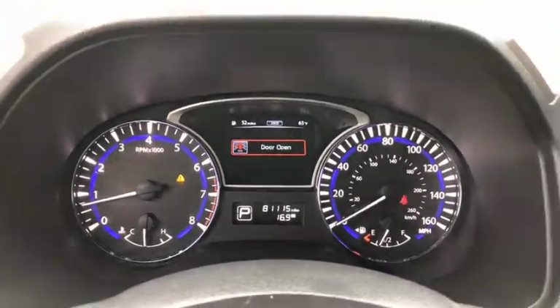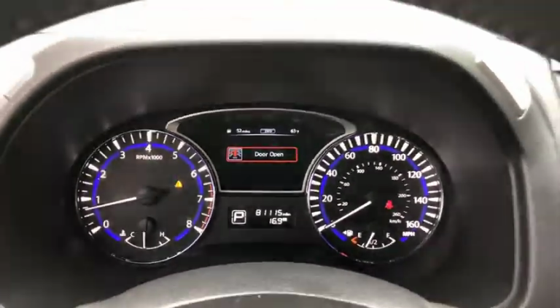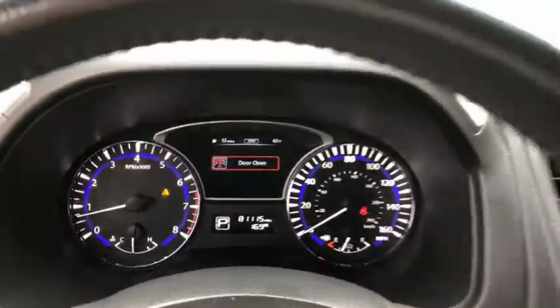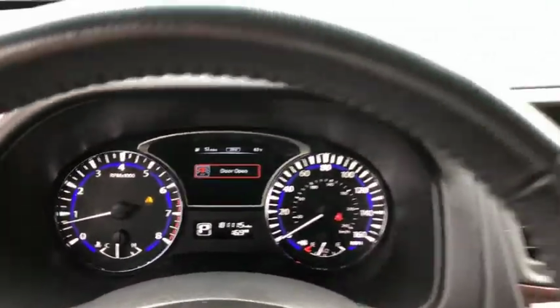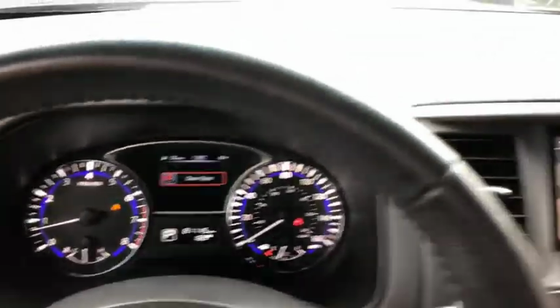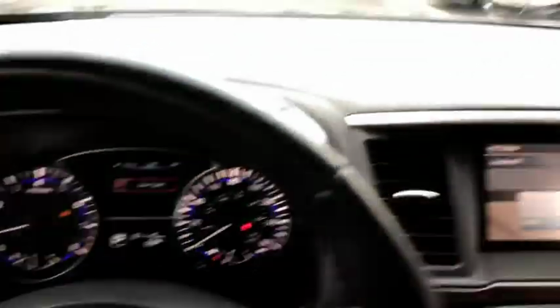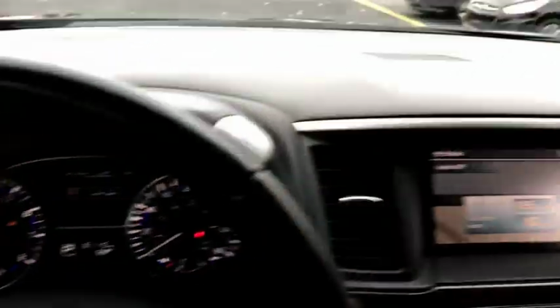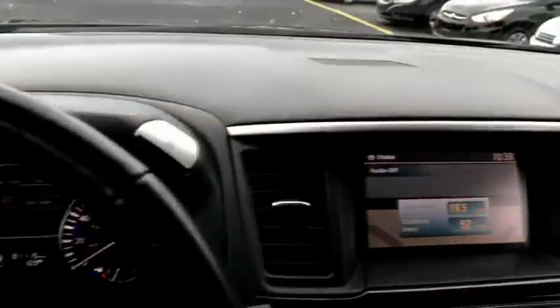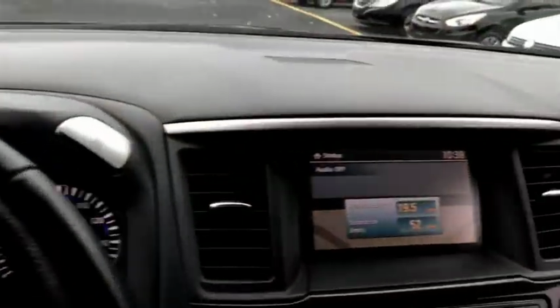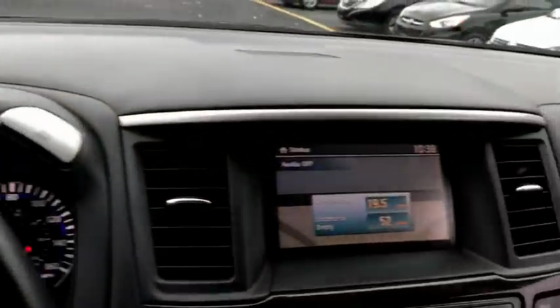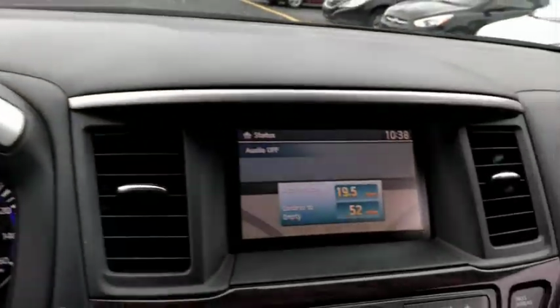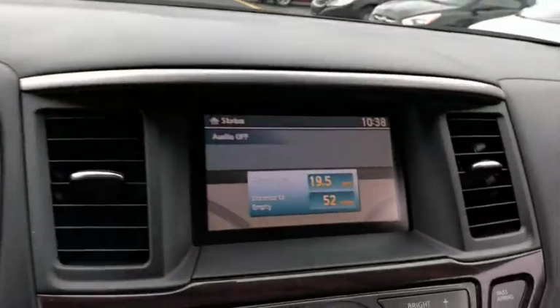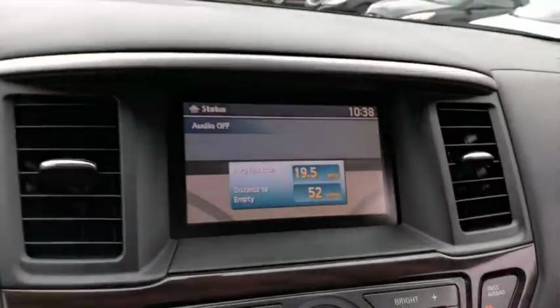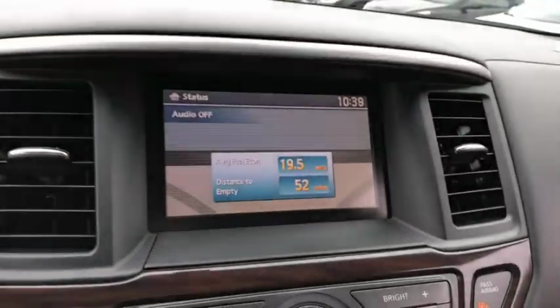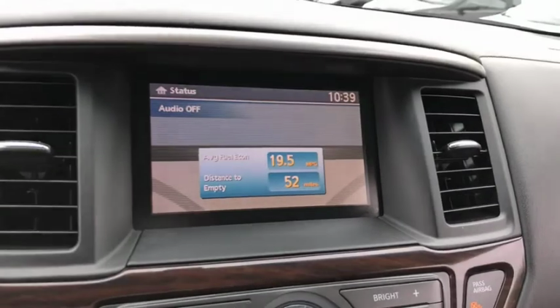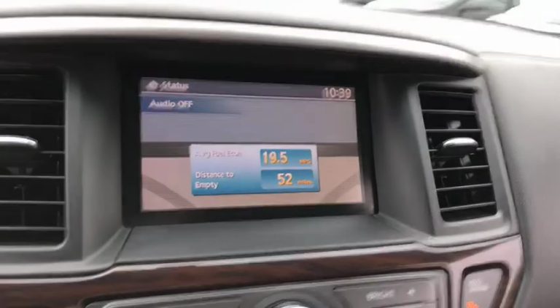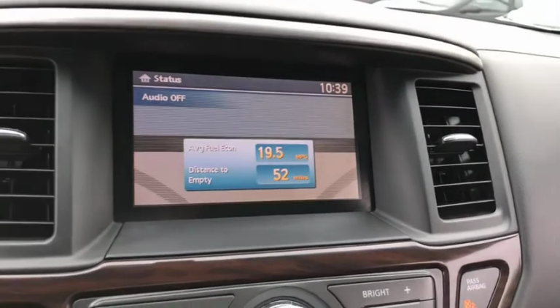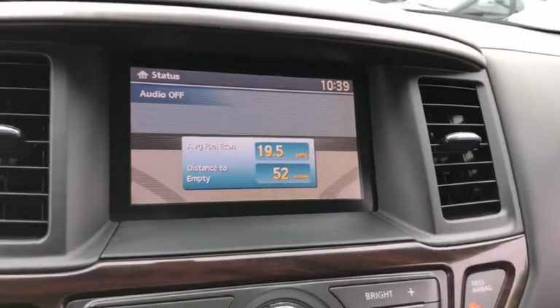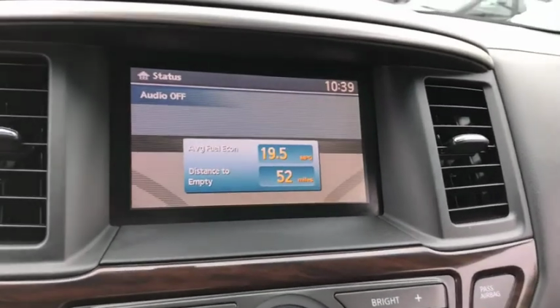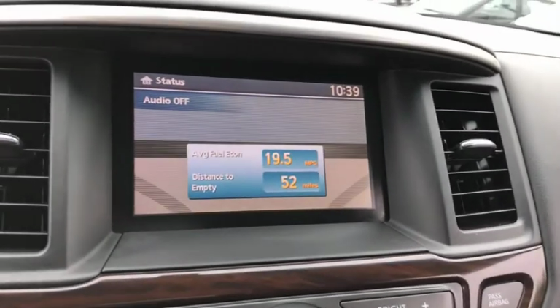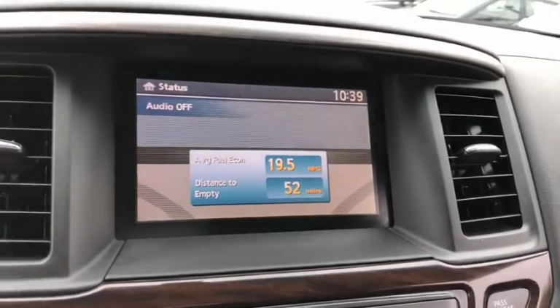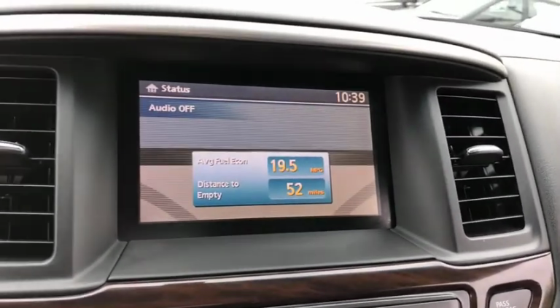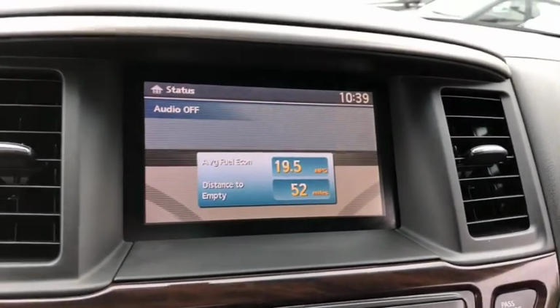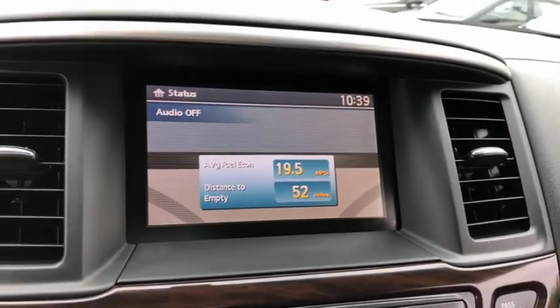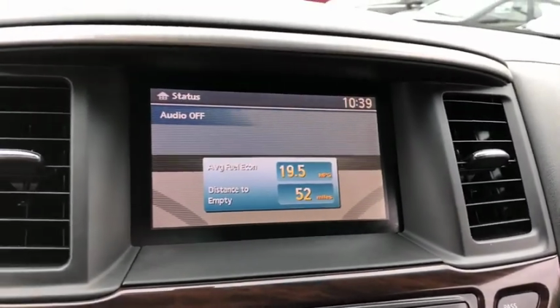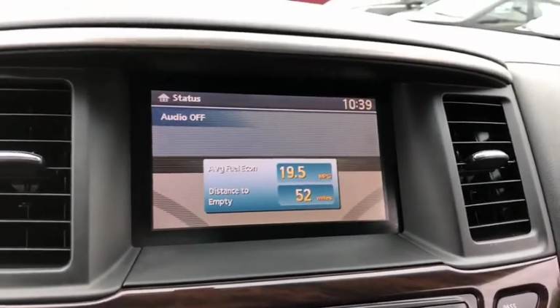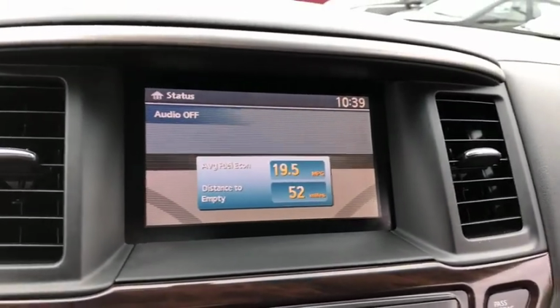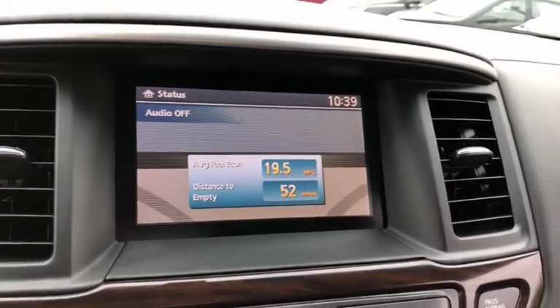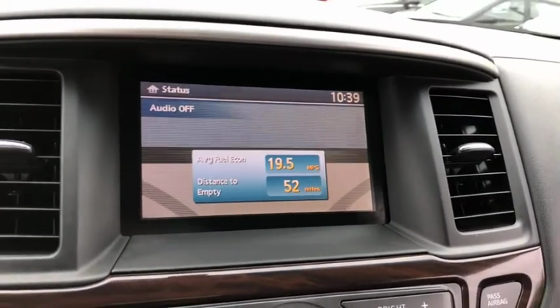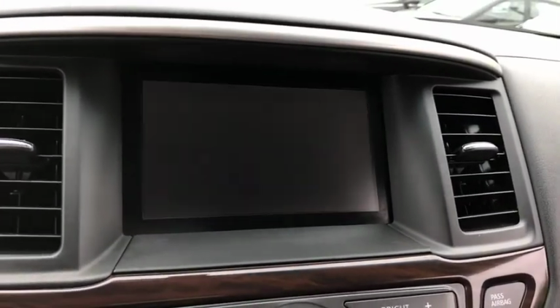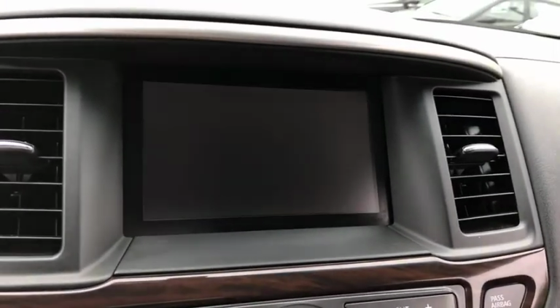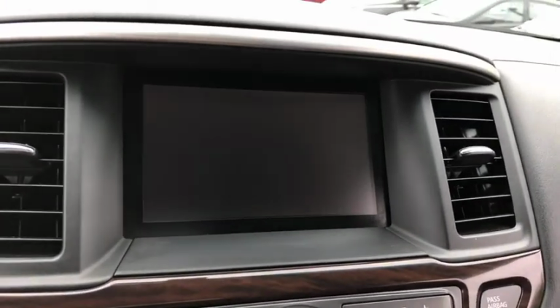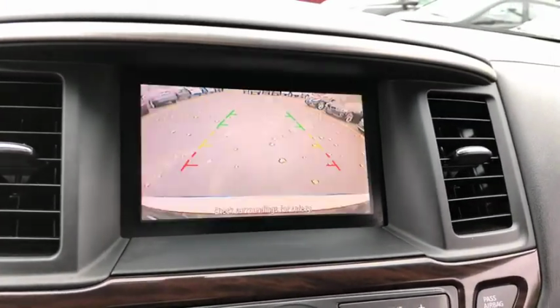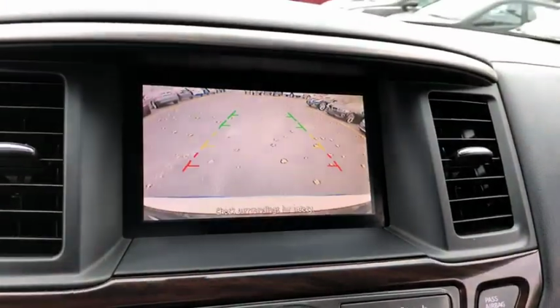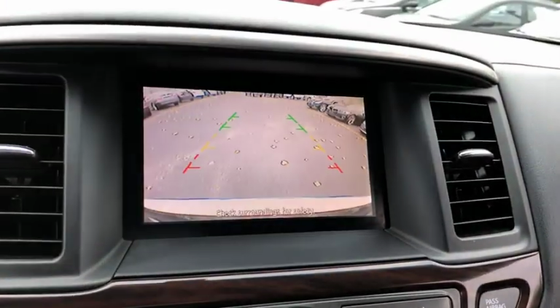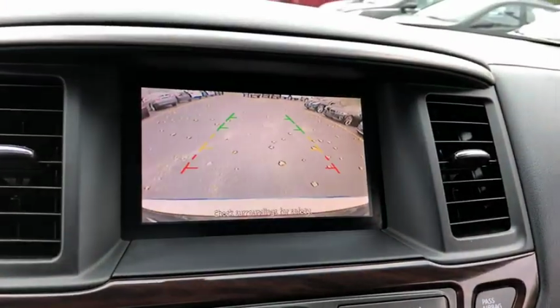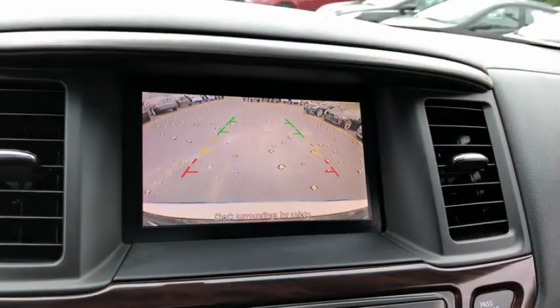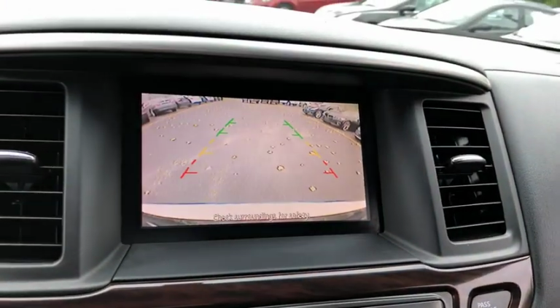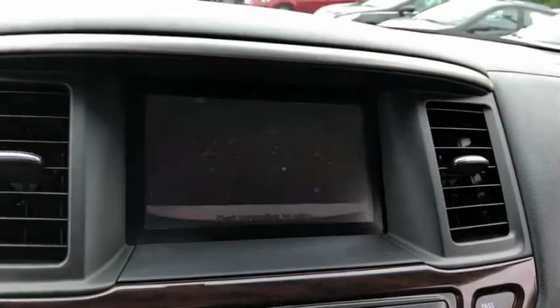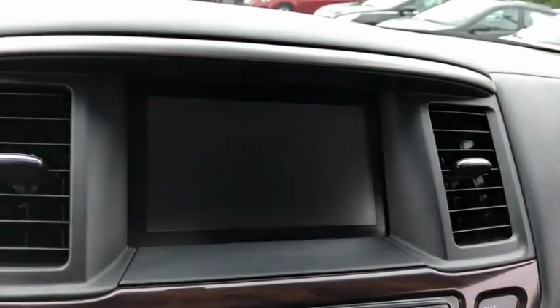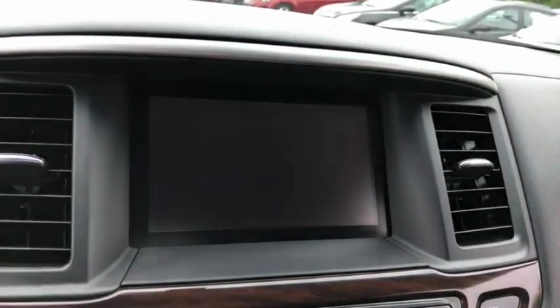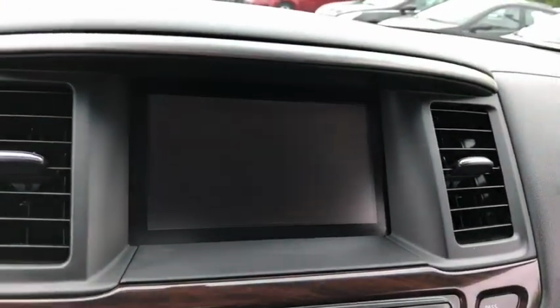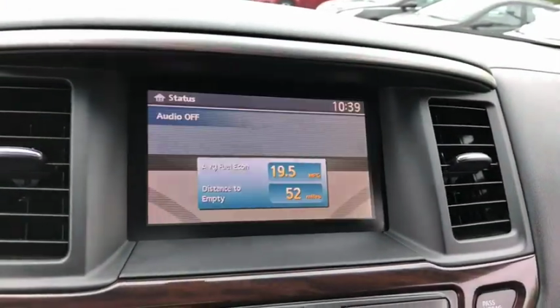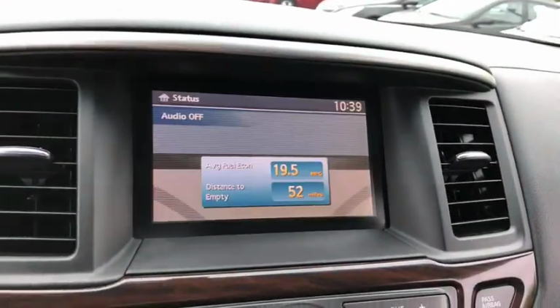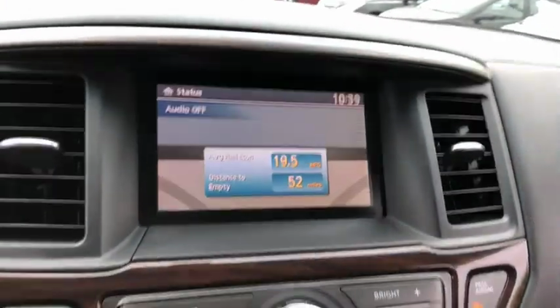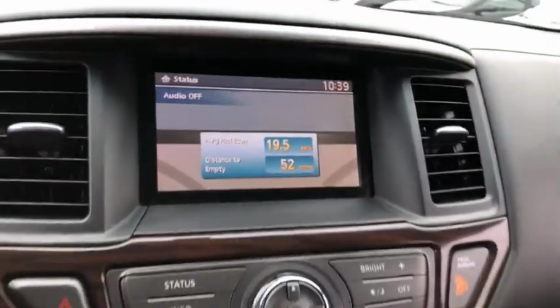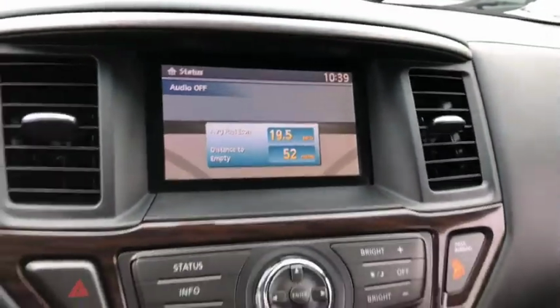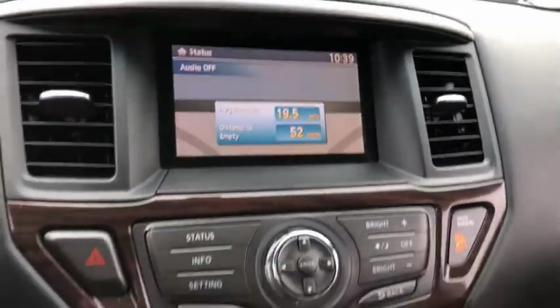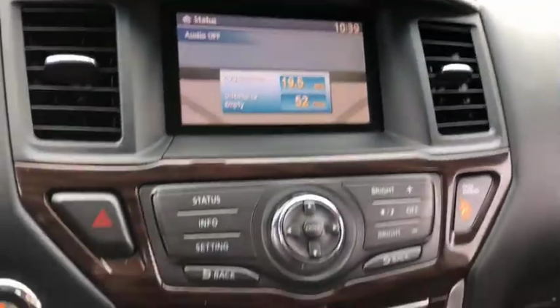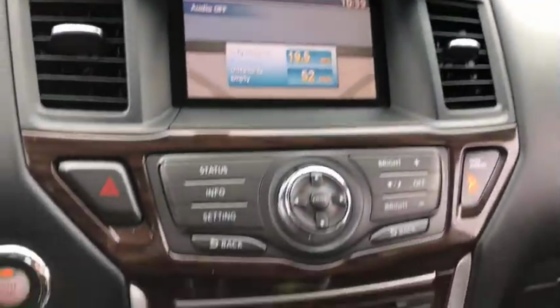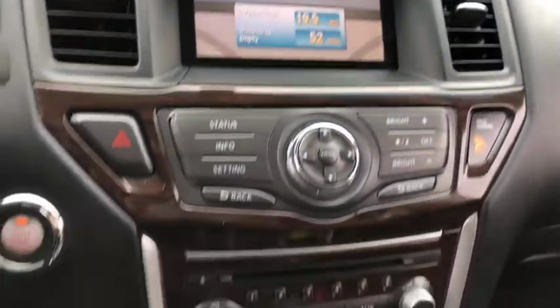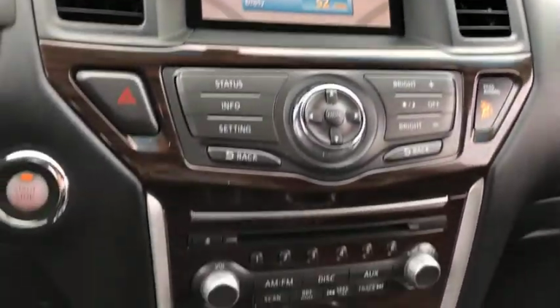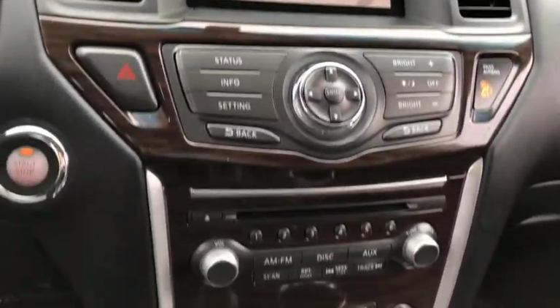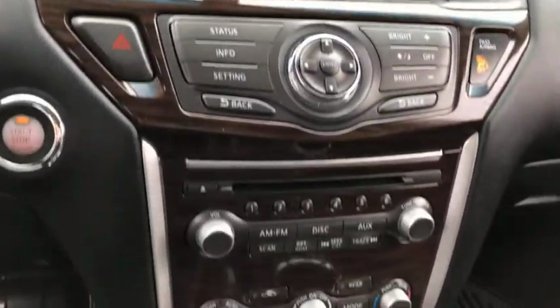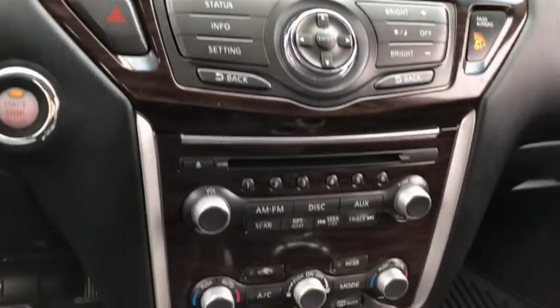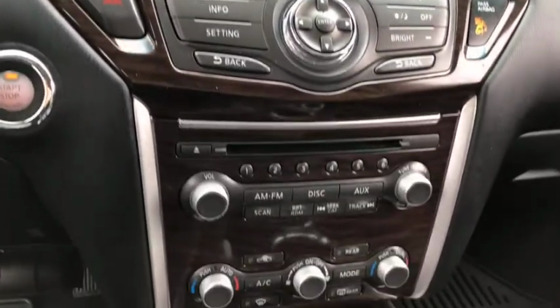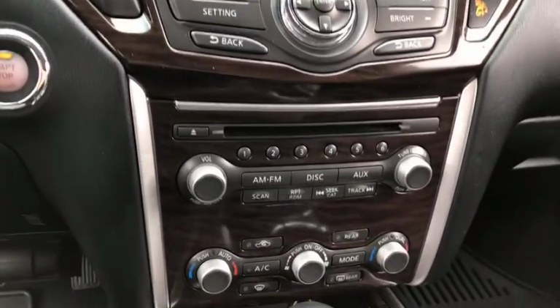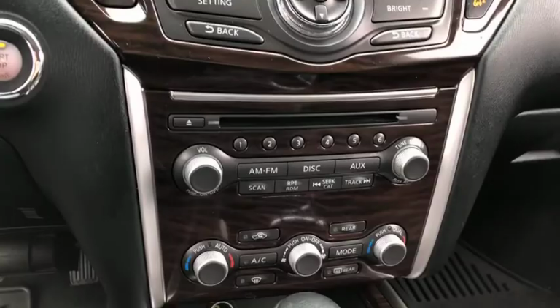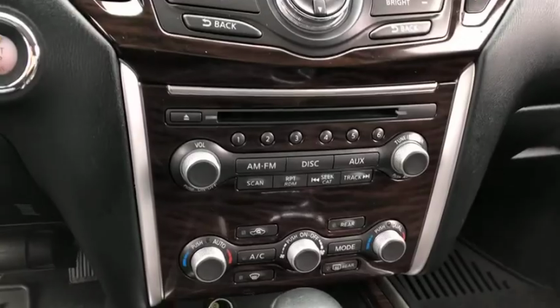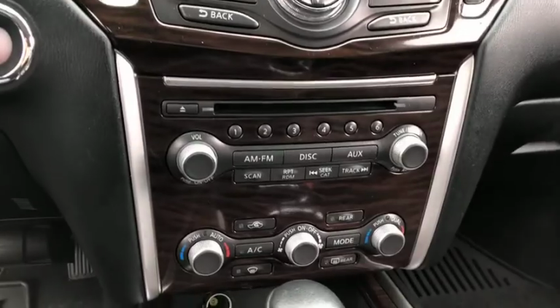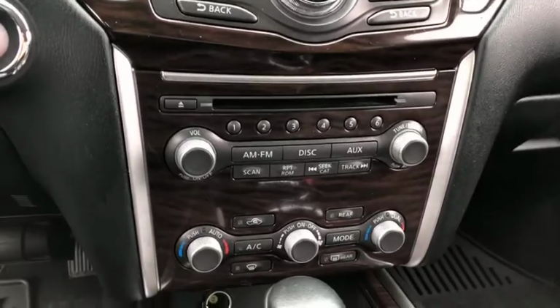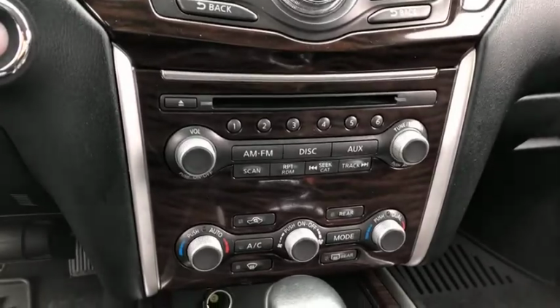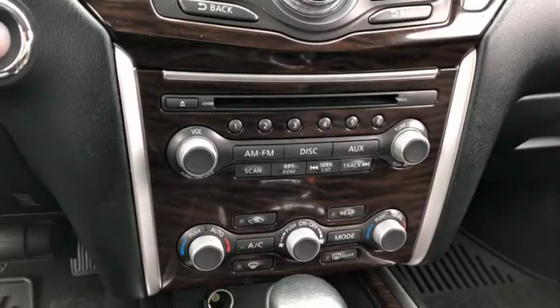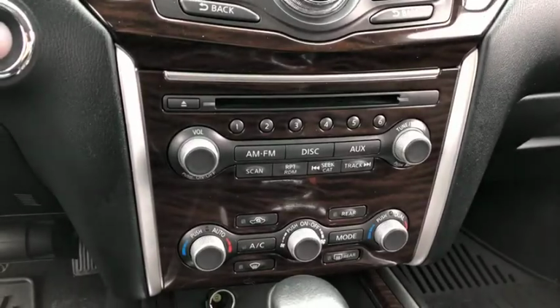Trip computer, remote power door lock, tachometer, leather seats, airbags, heated passenger seat, driver memory seats.